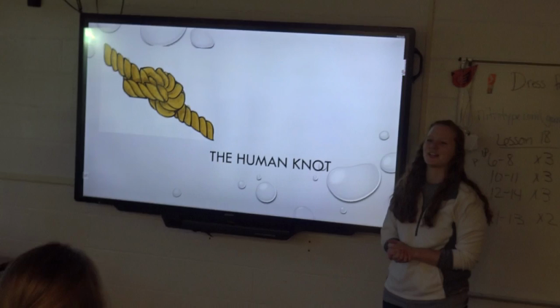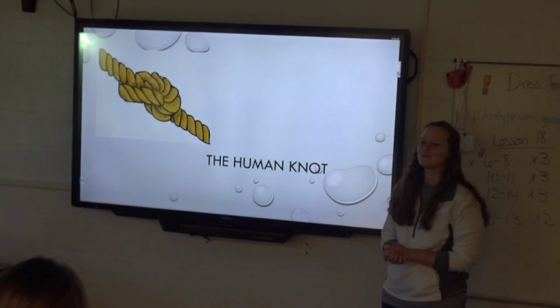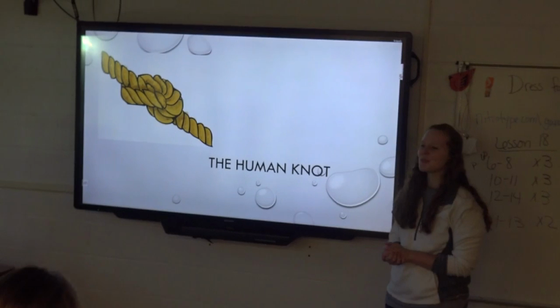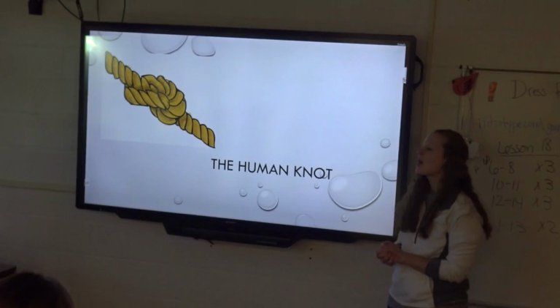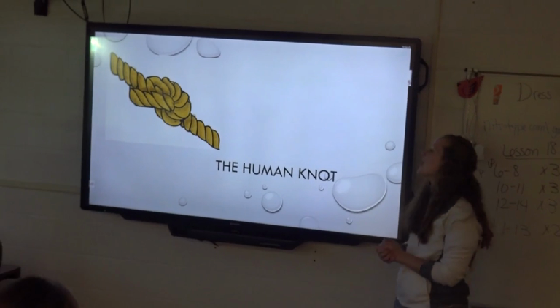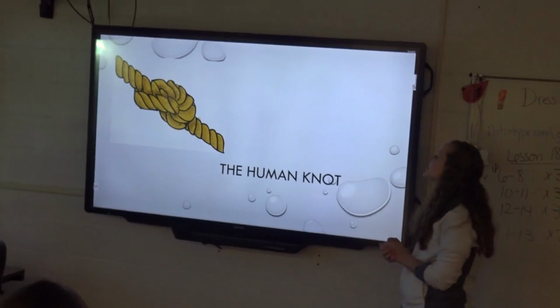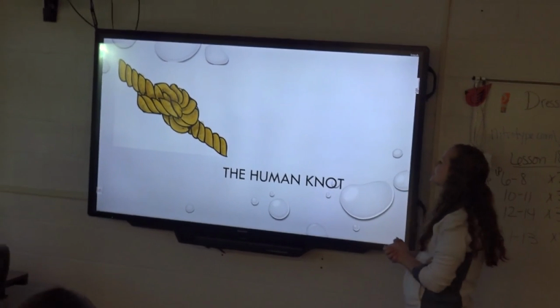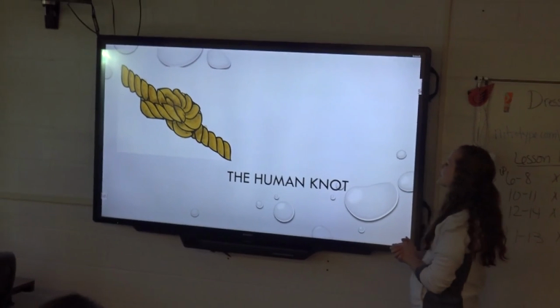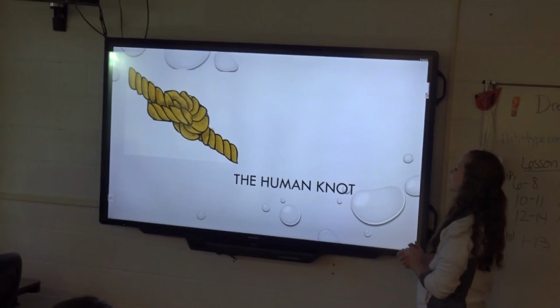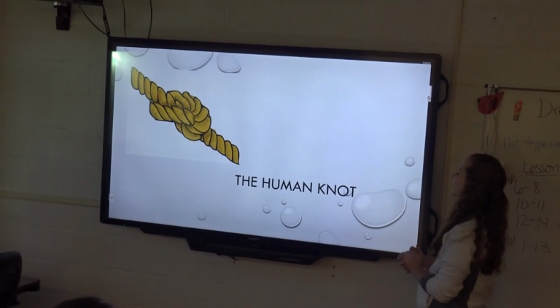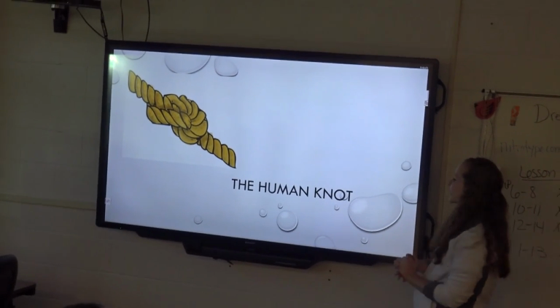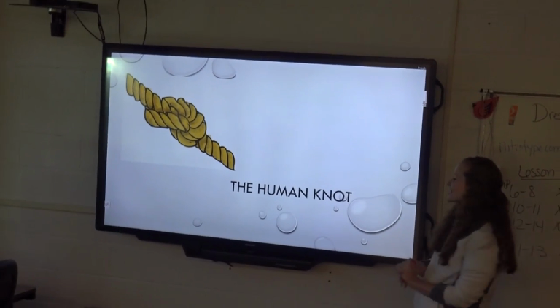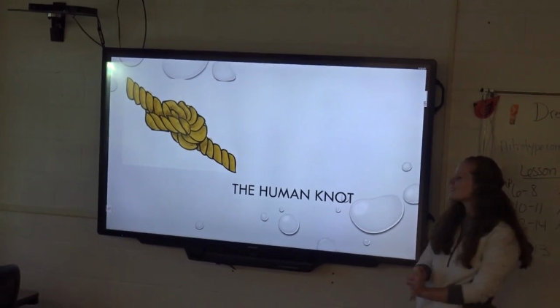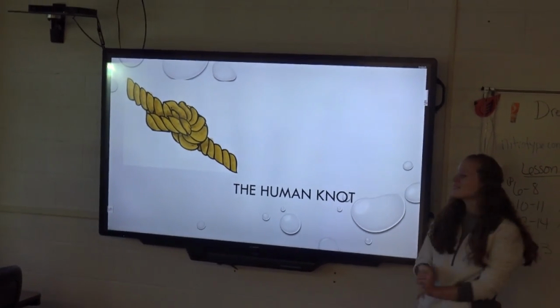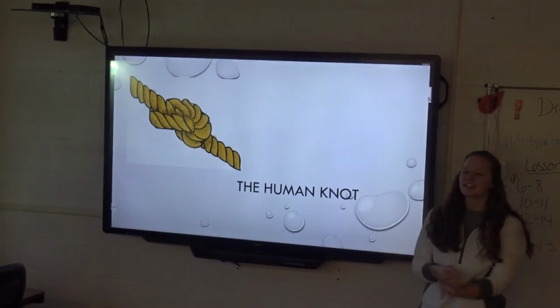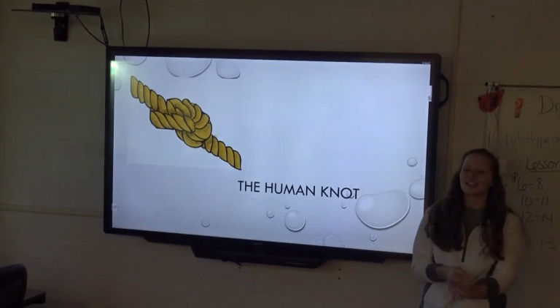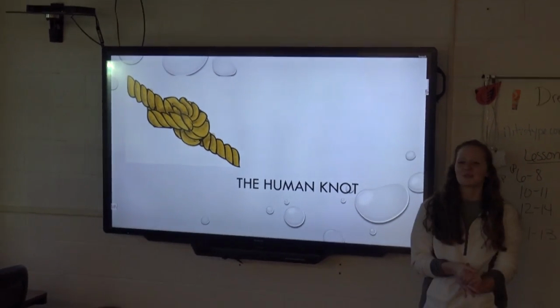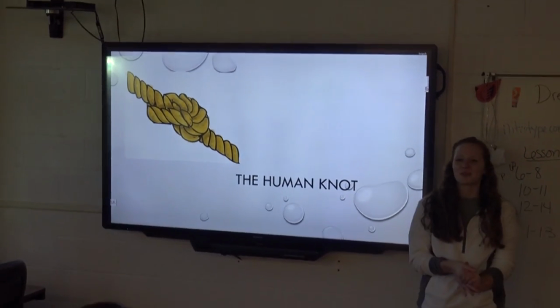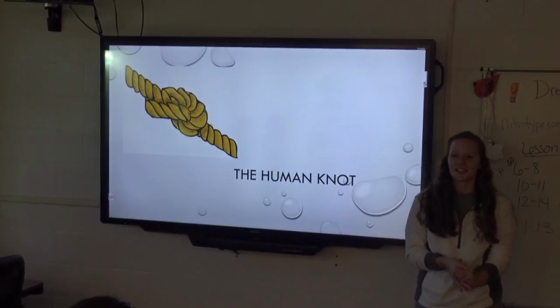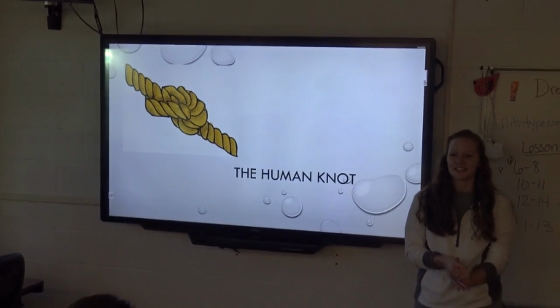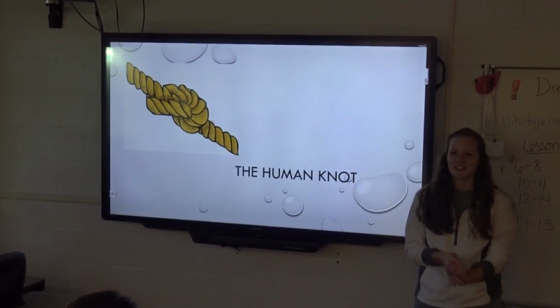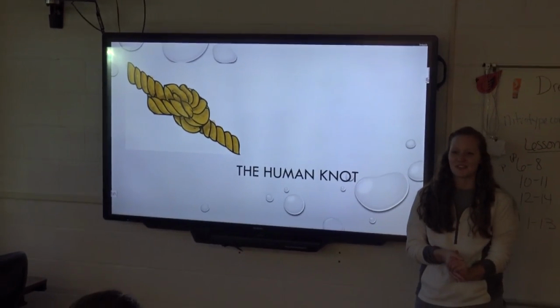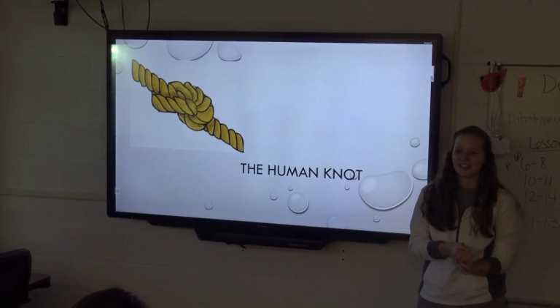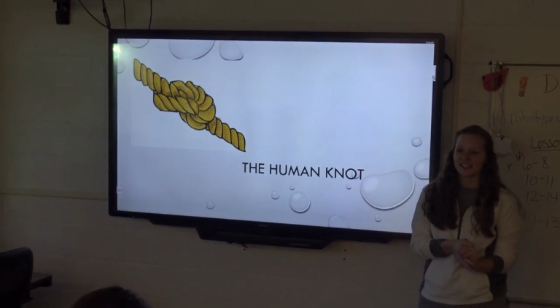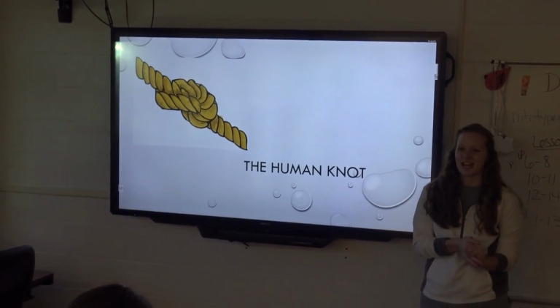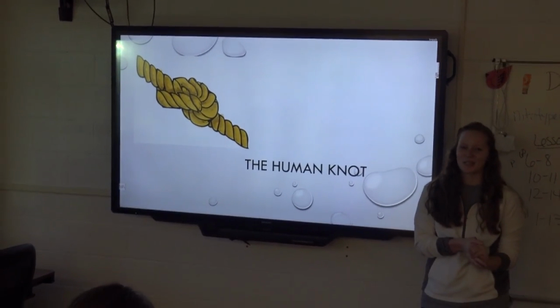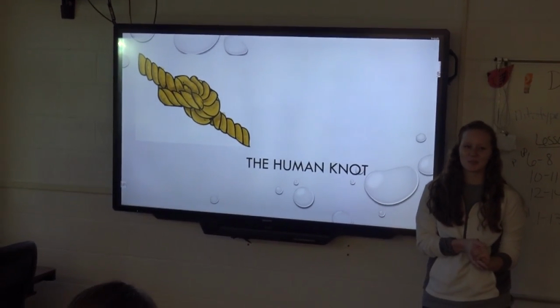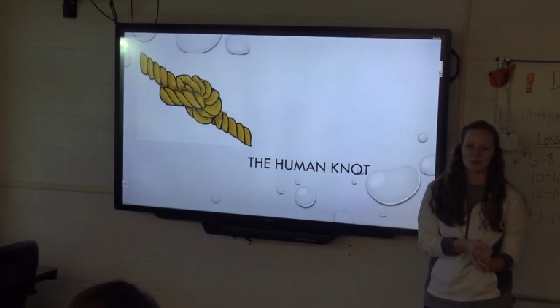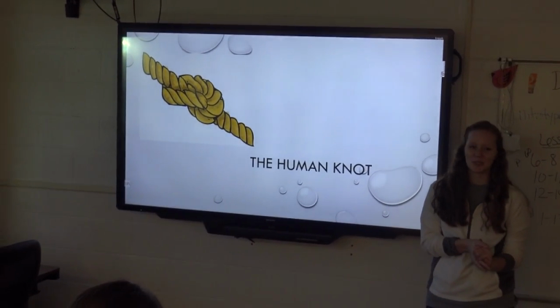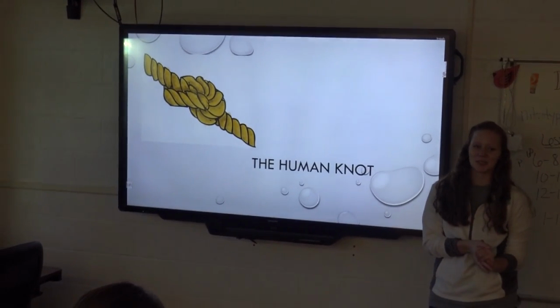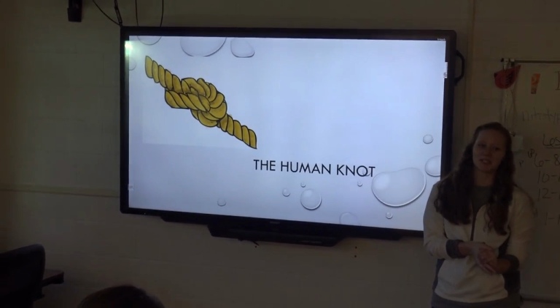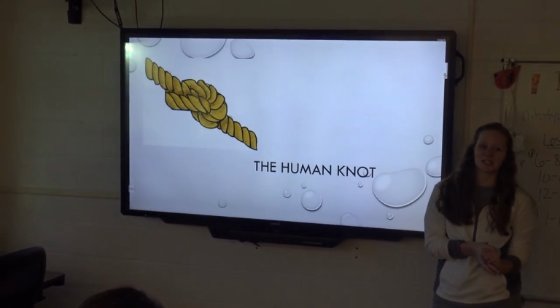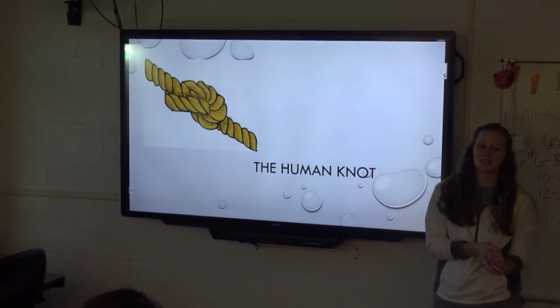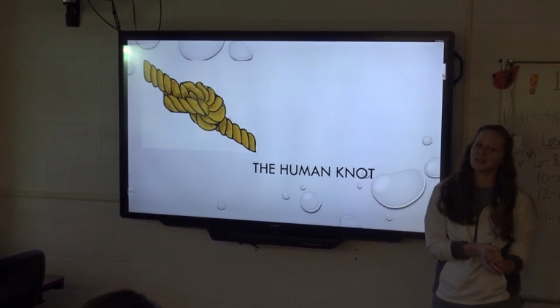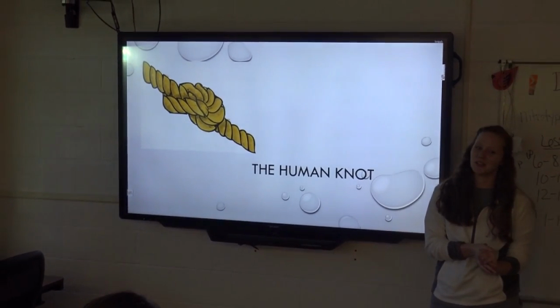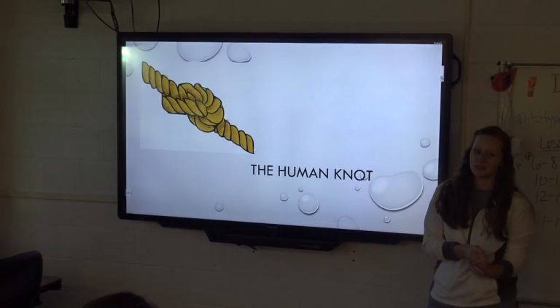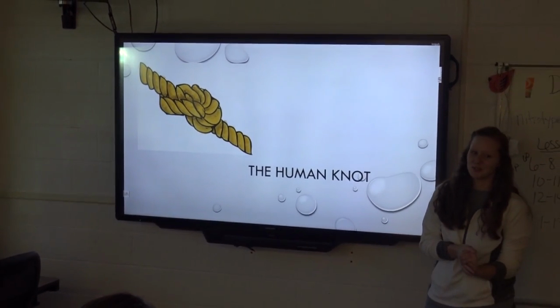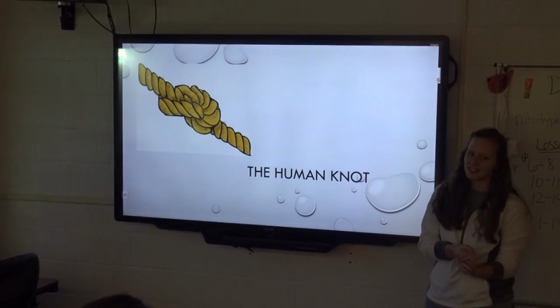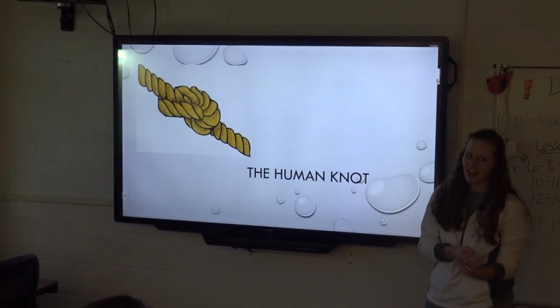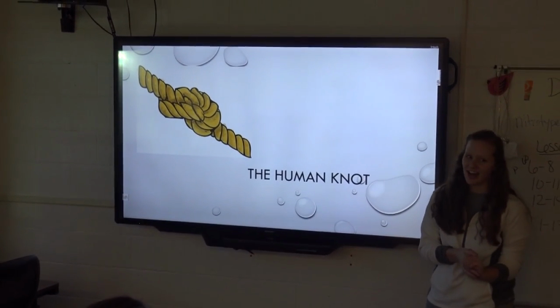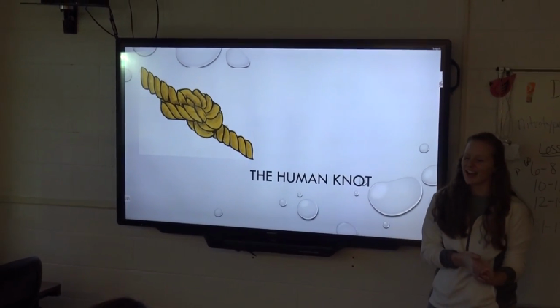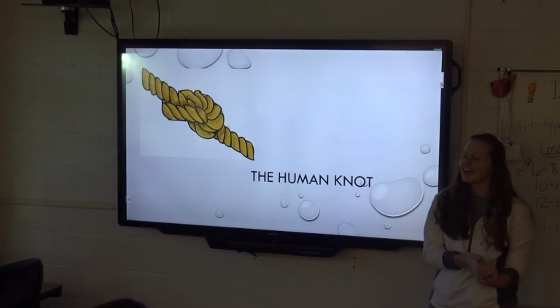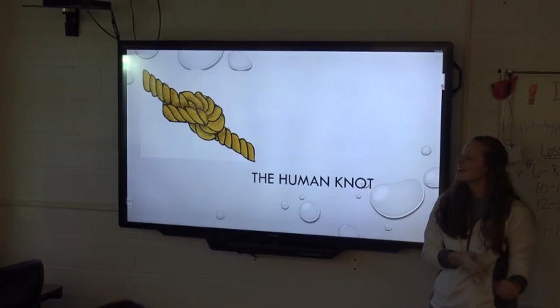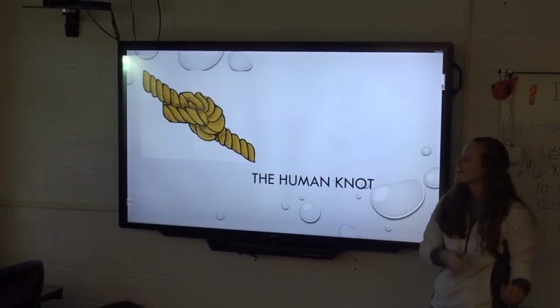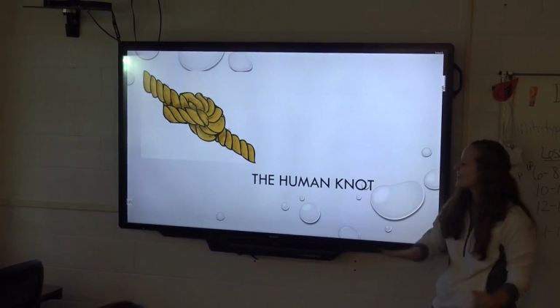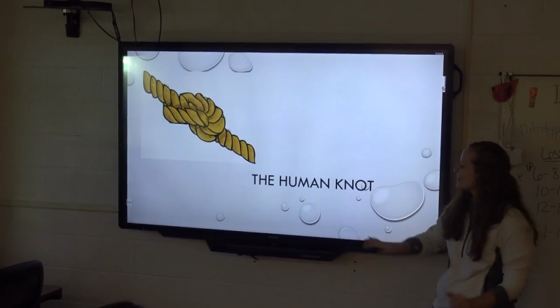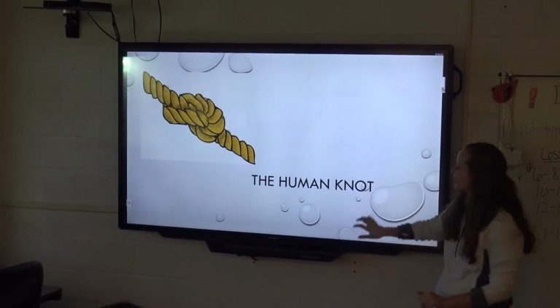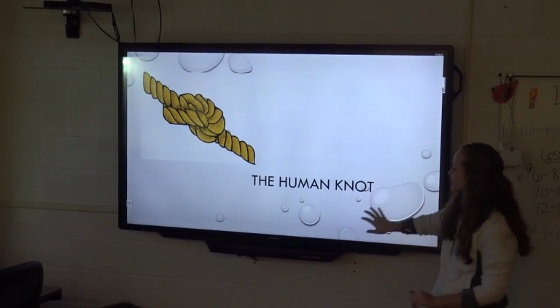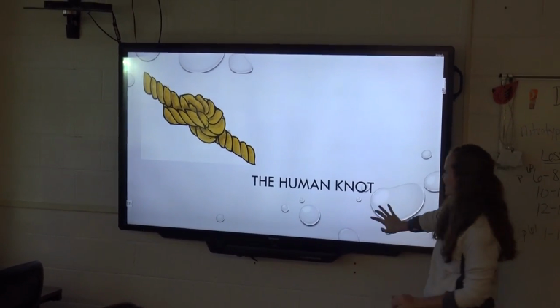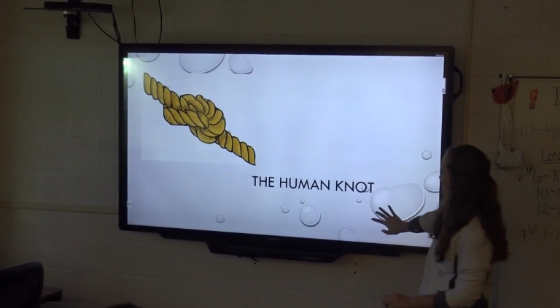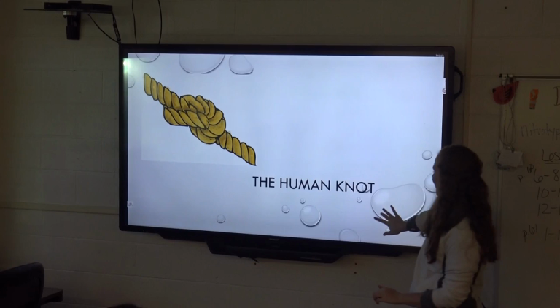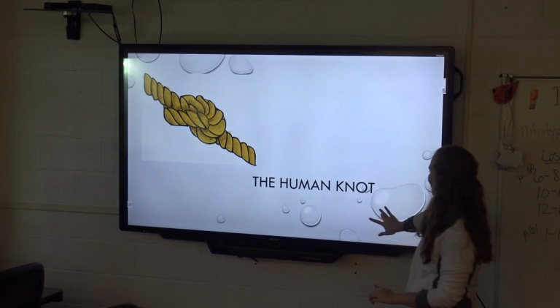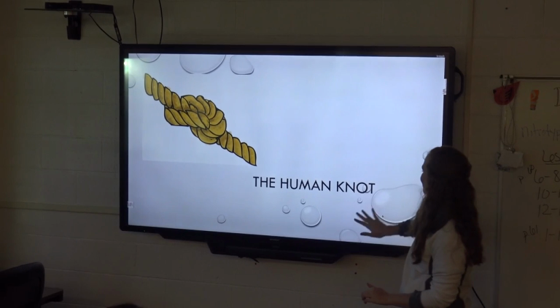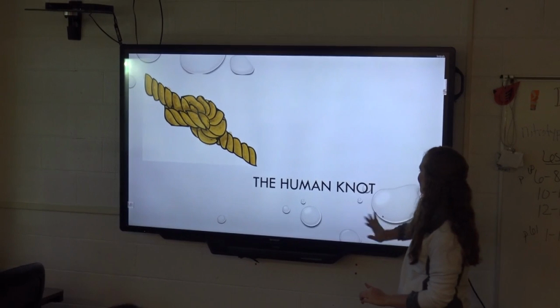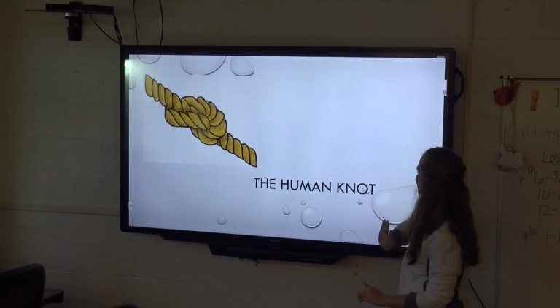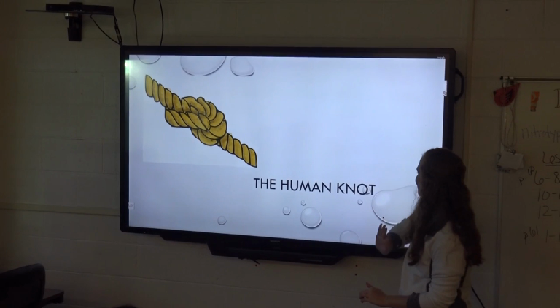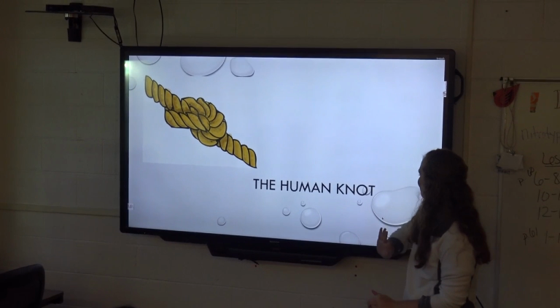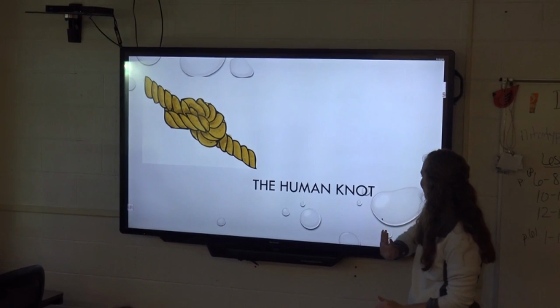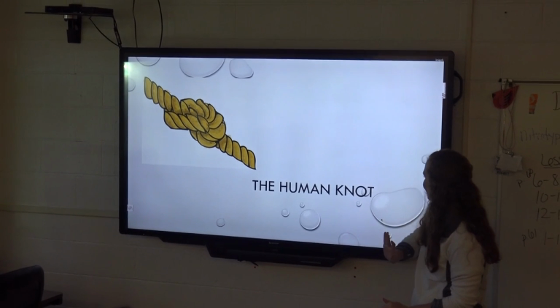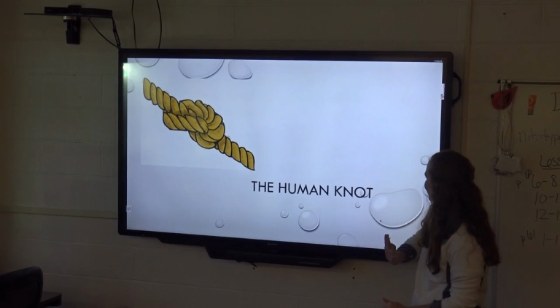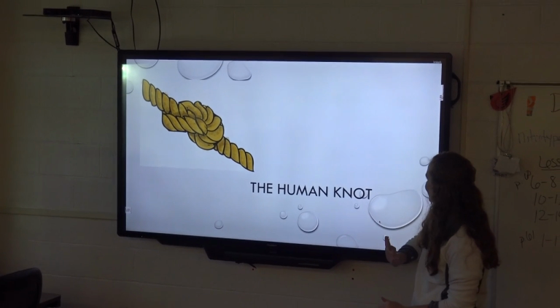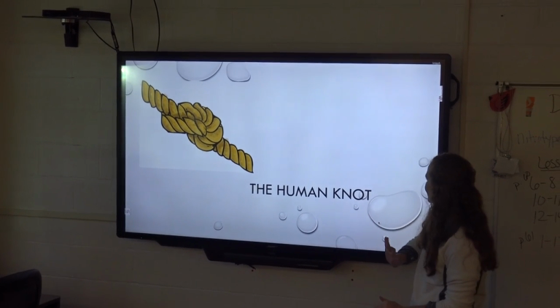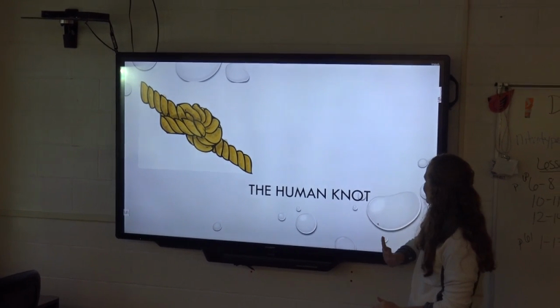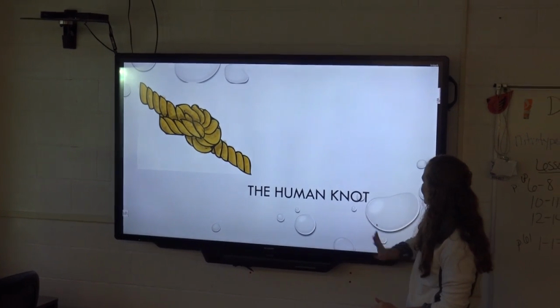The activity we're going to do as an icebreaker is the Human Knot, and I'll explain a little bit what it is.